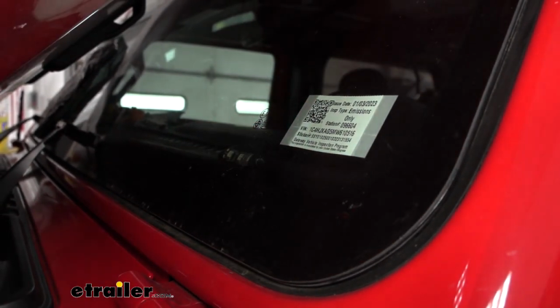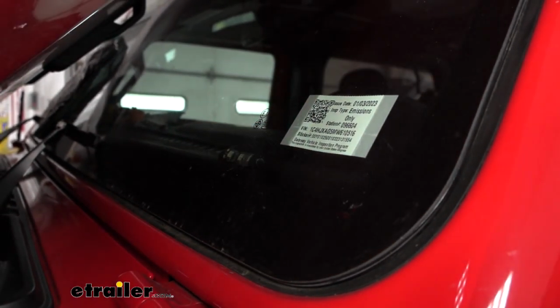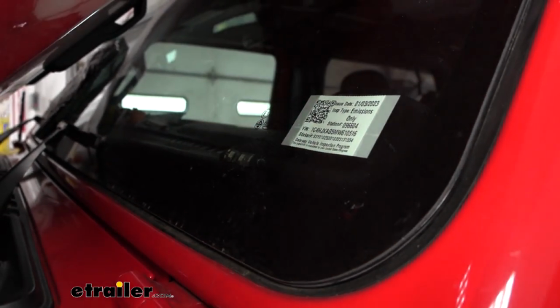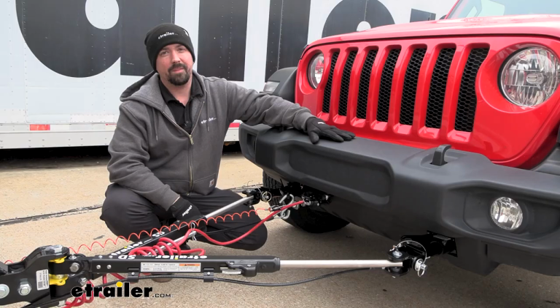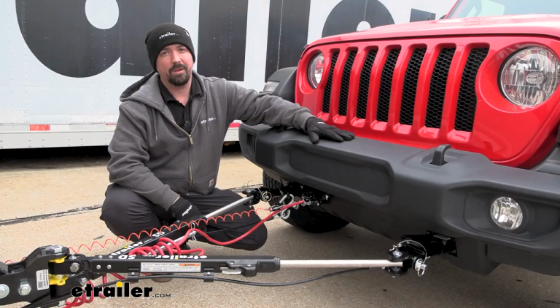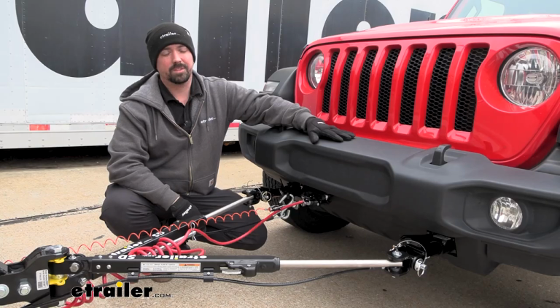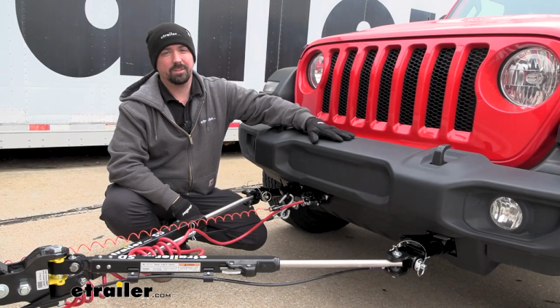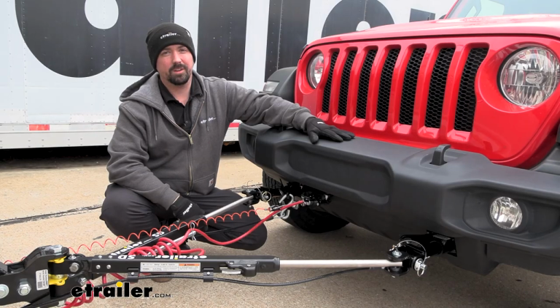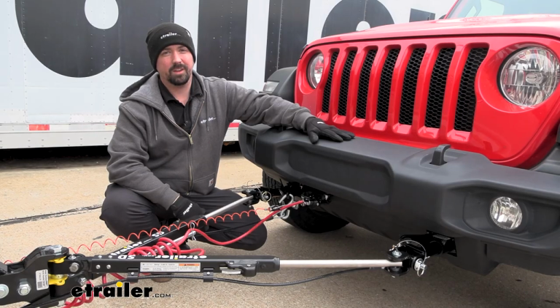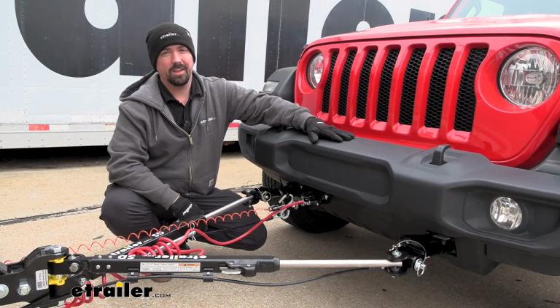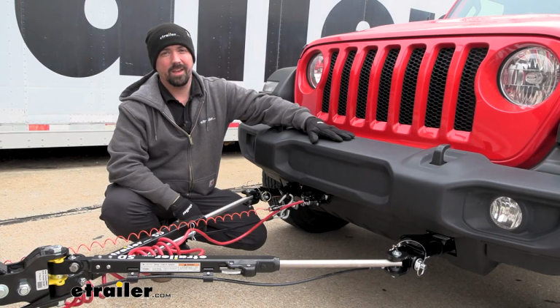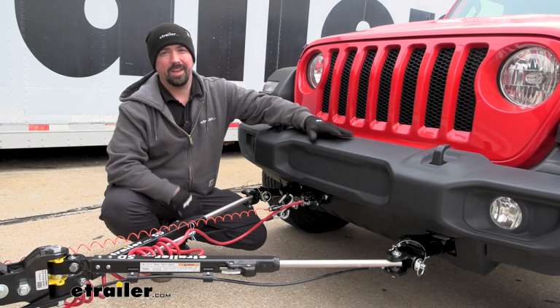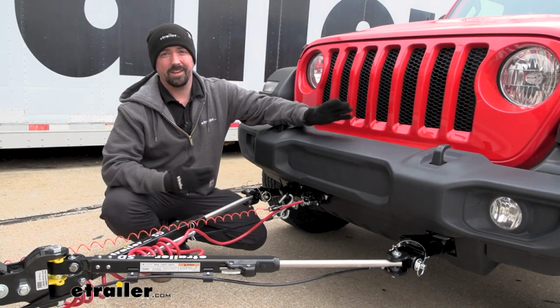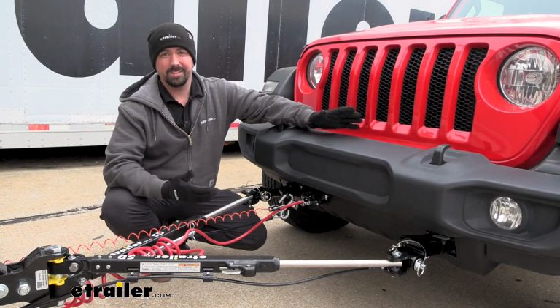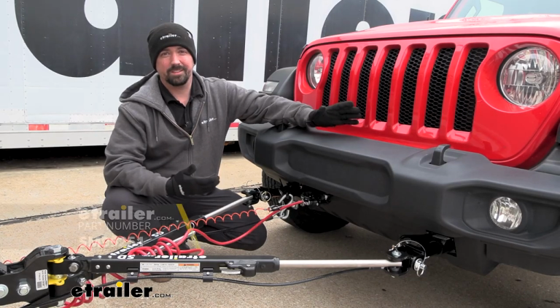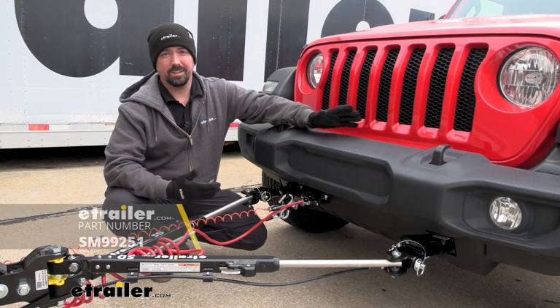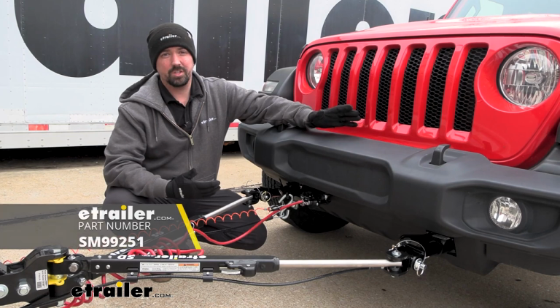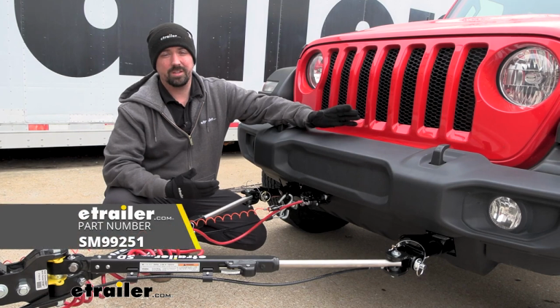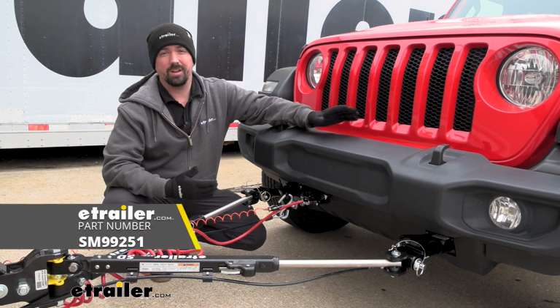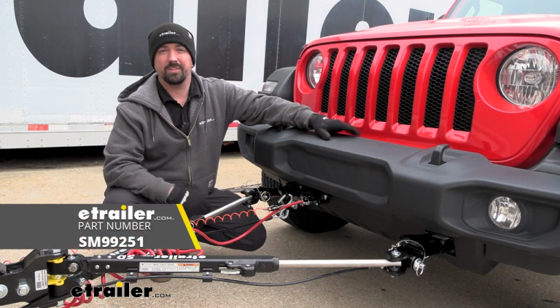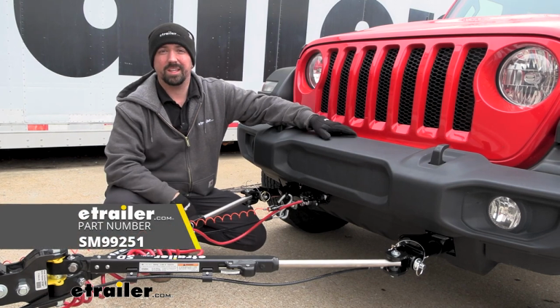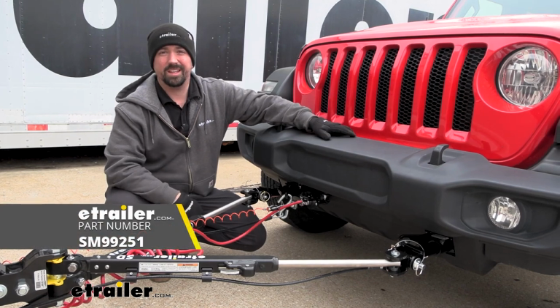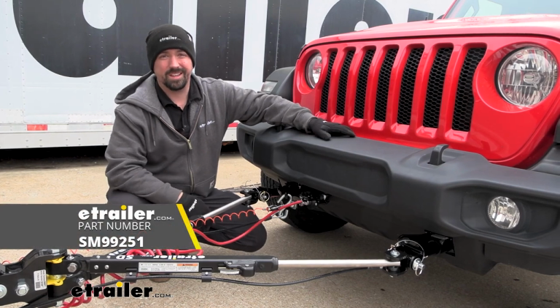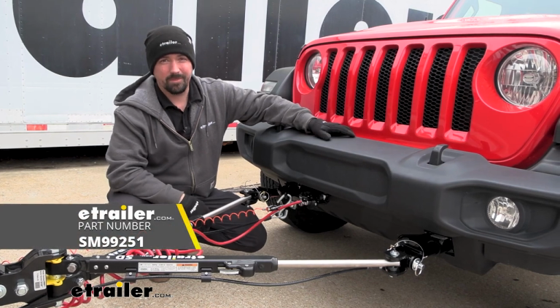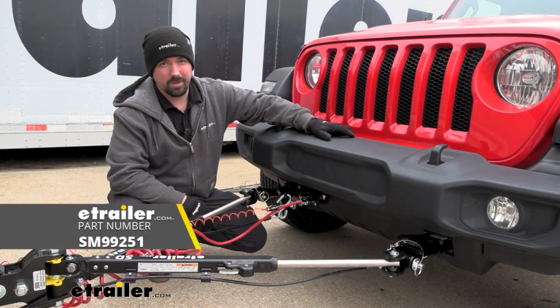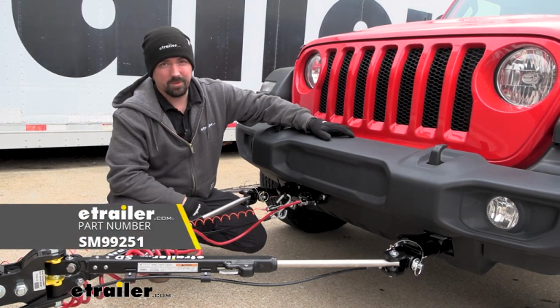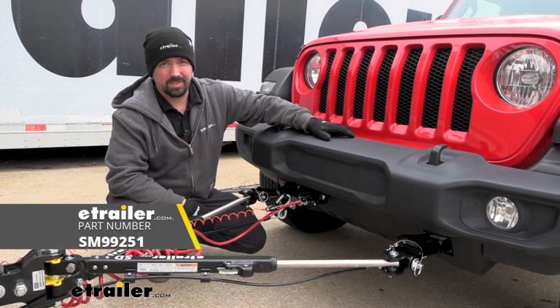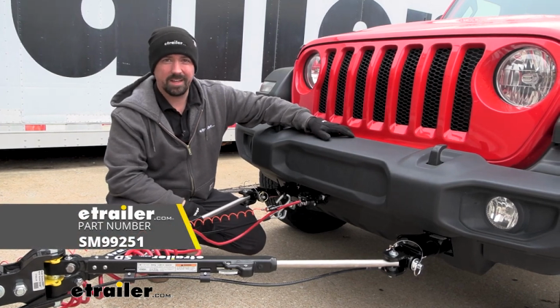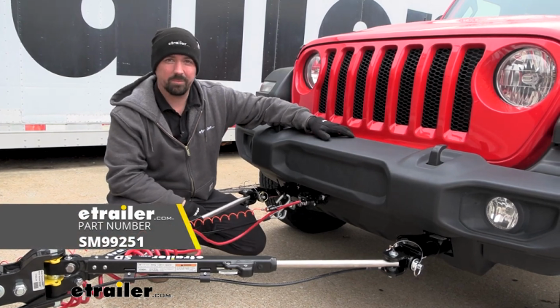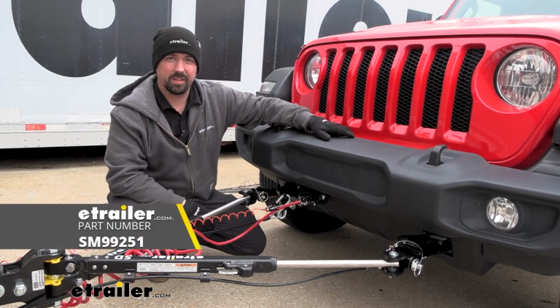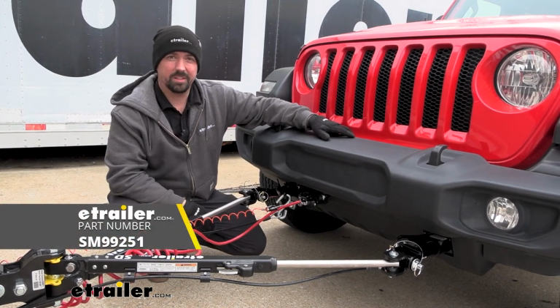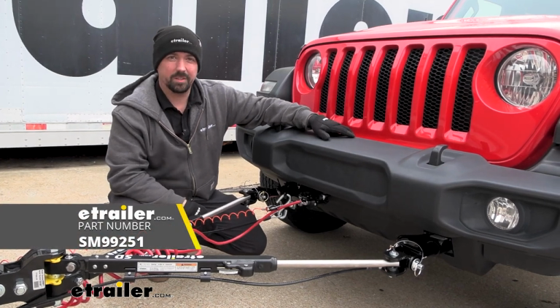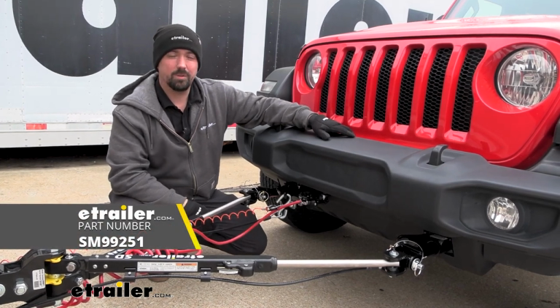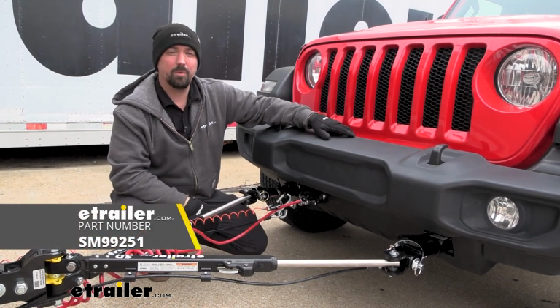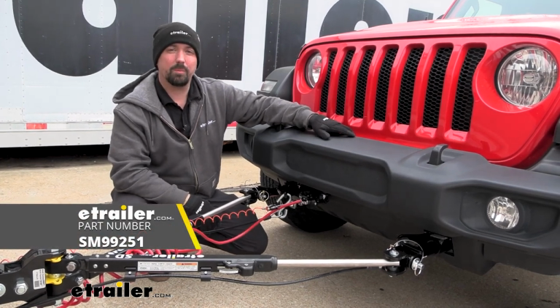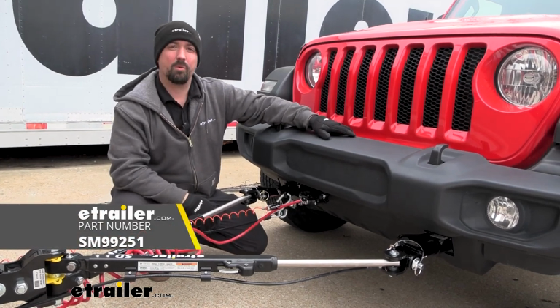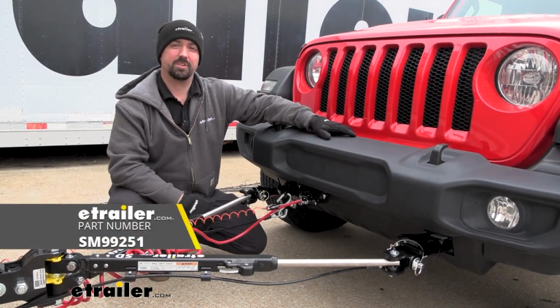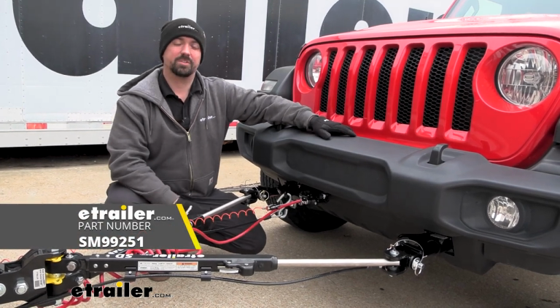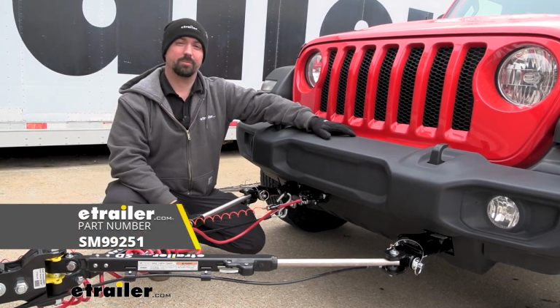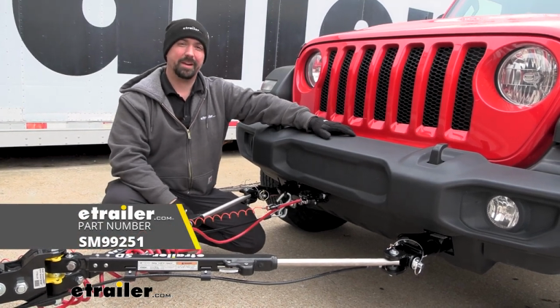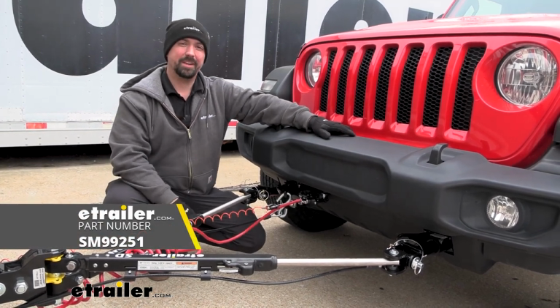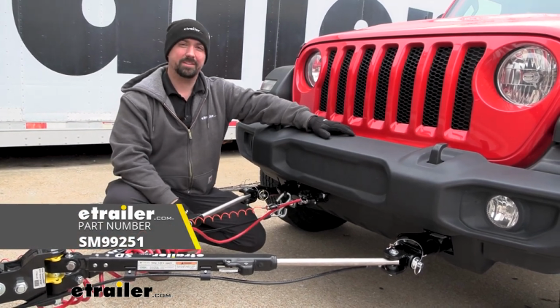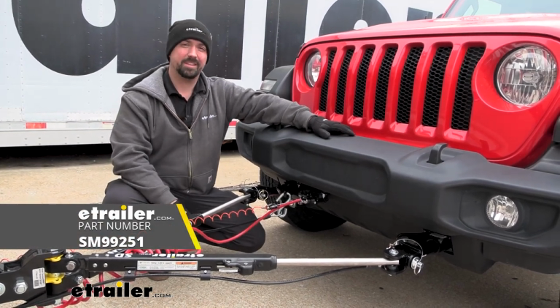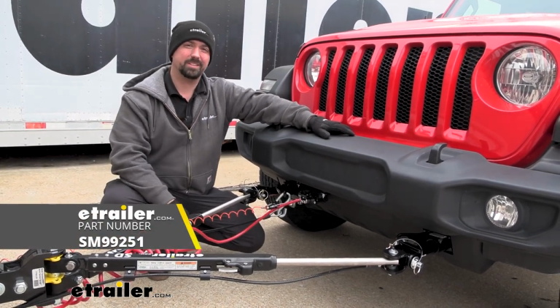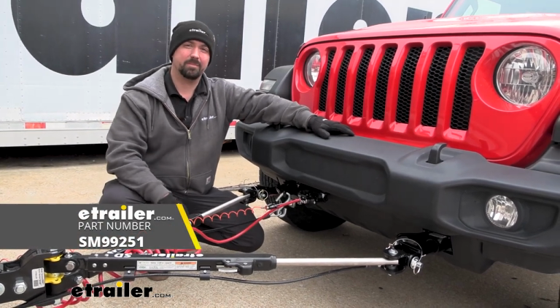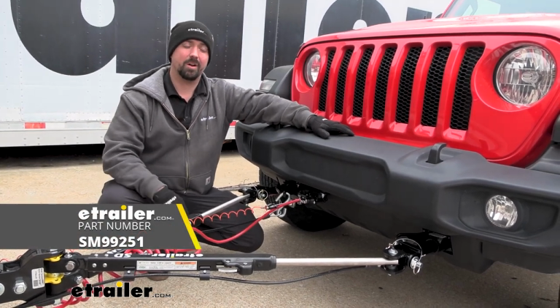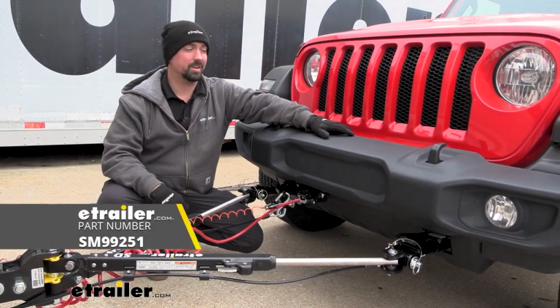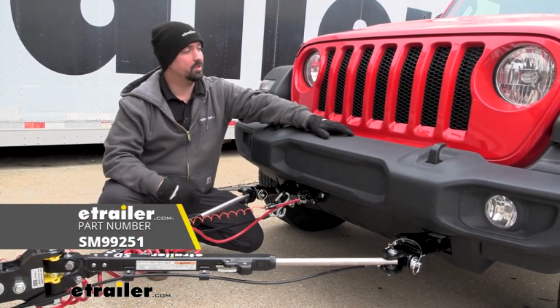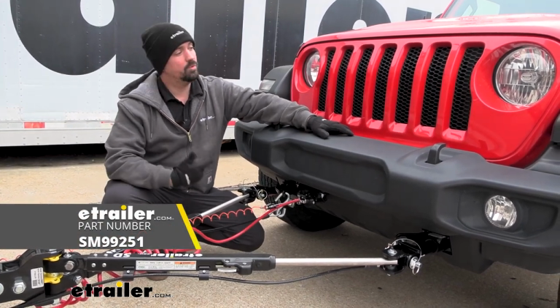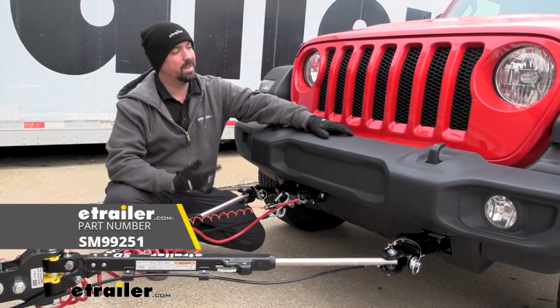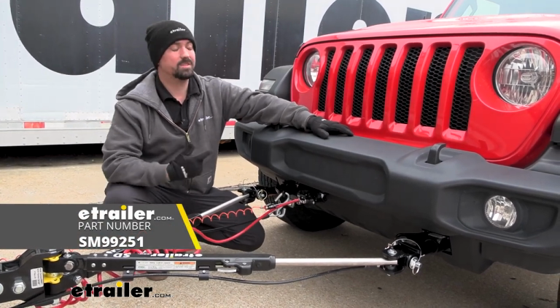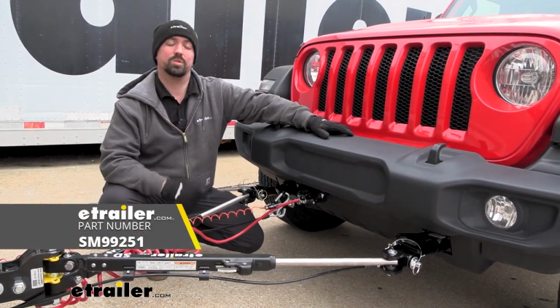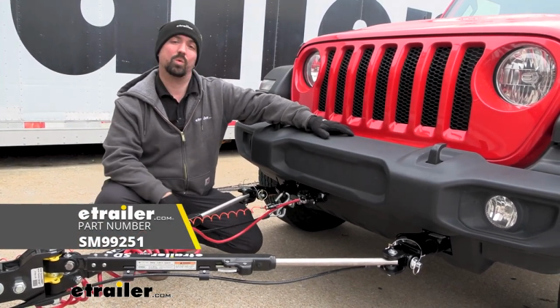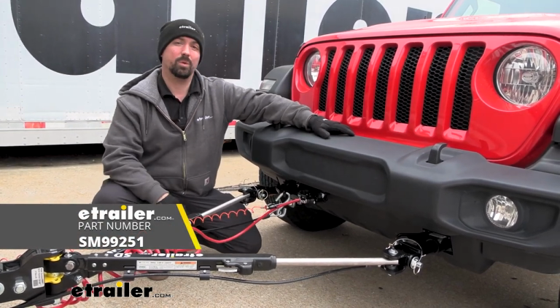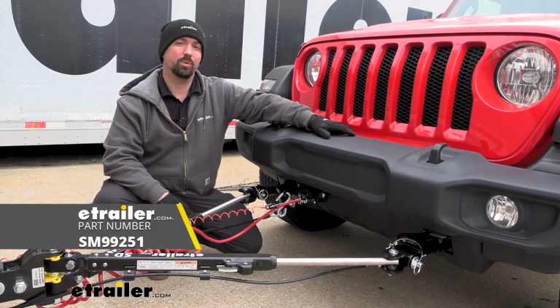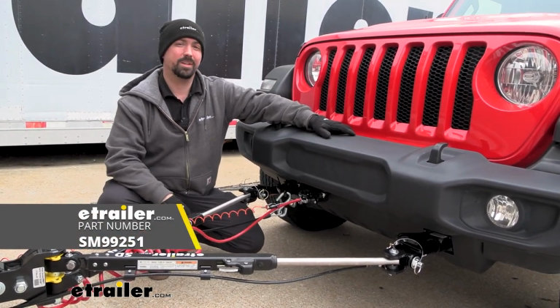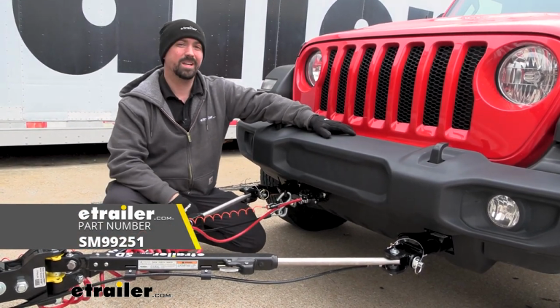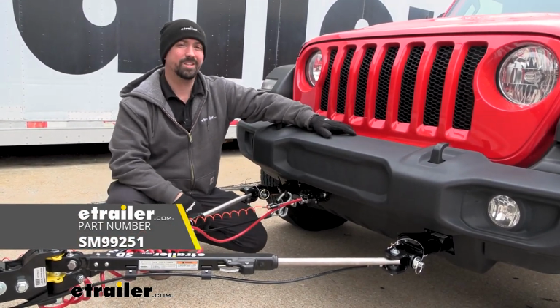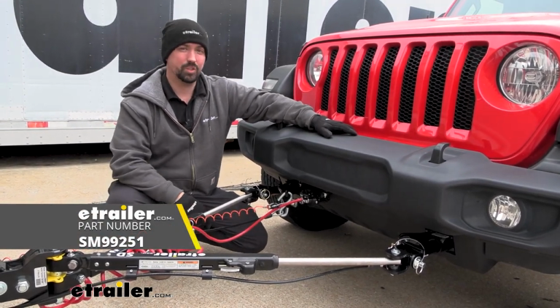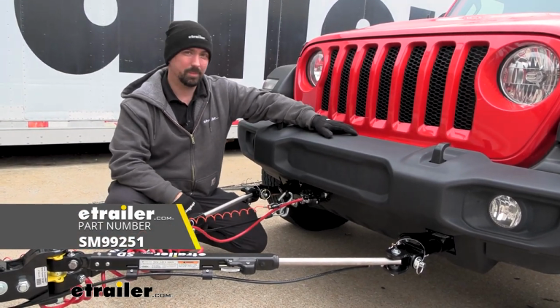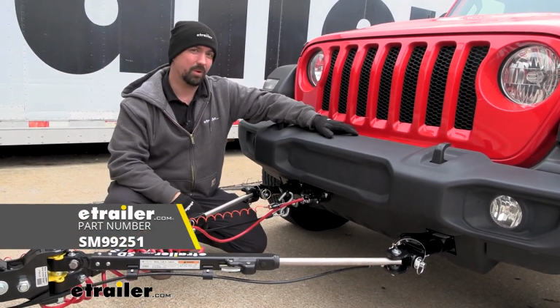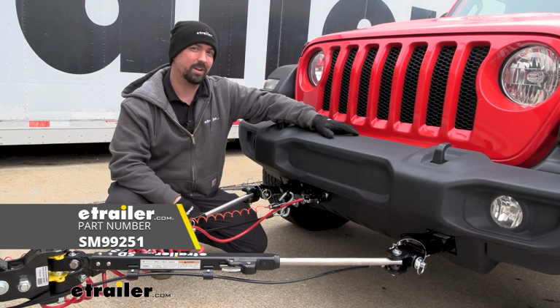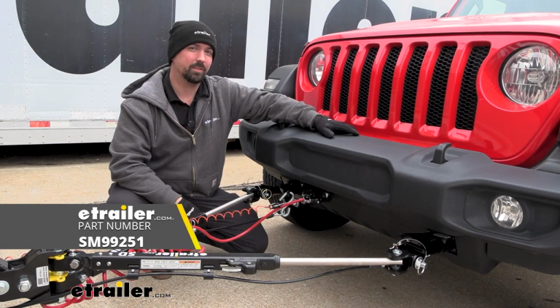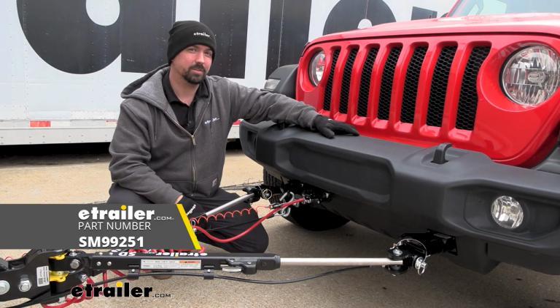And that was a look at the installation of the Demco Stay and Play Duo proportional braking system on a 2021 Jeep Wrangler.